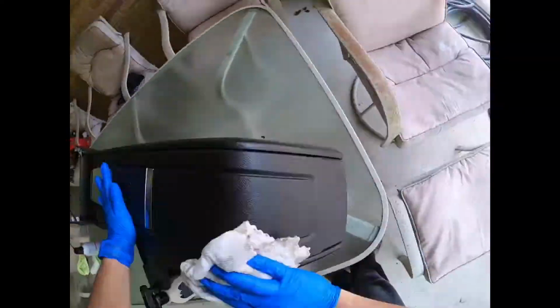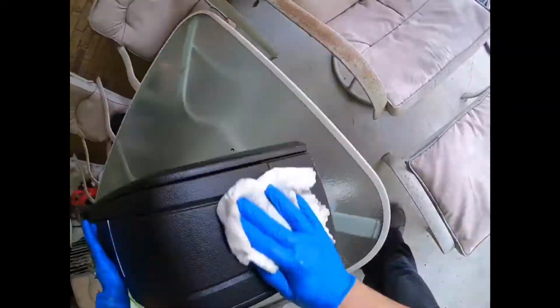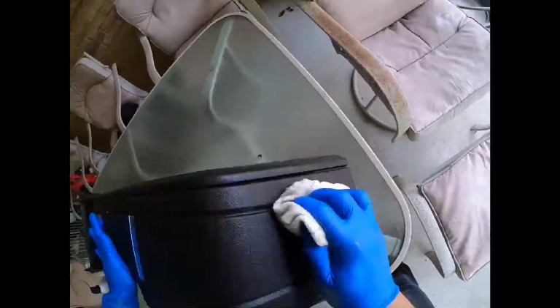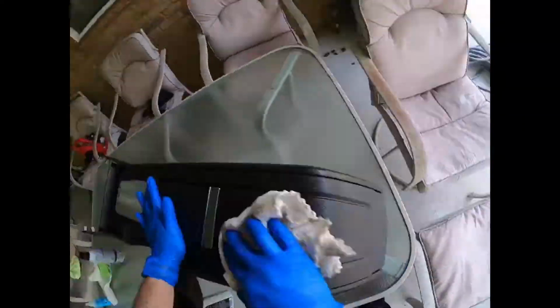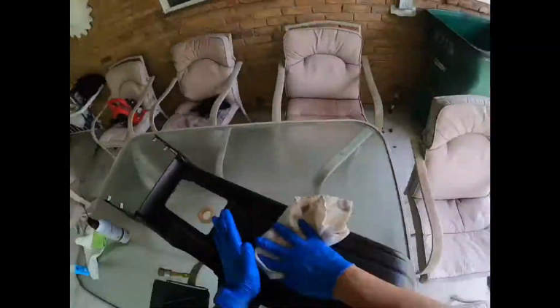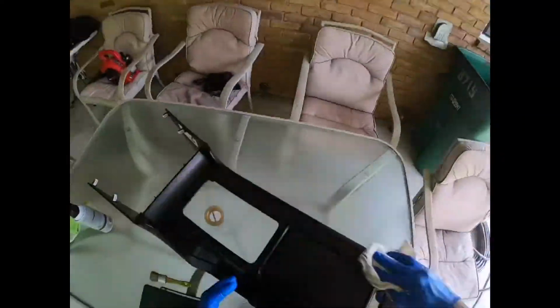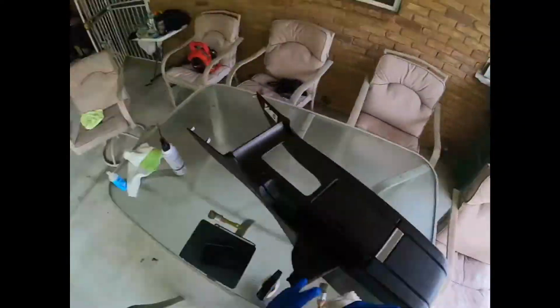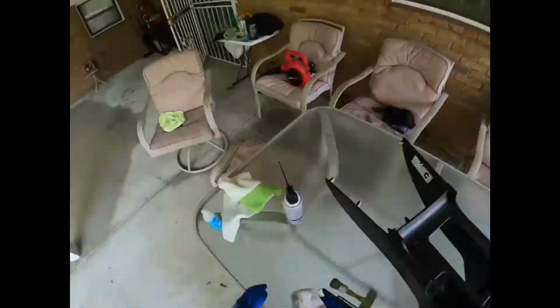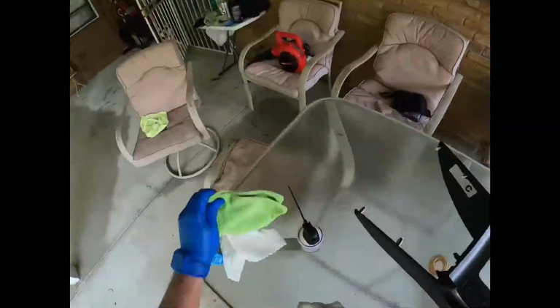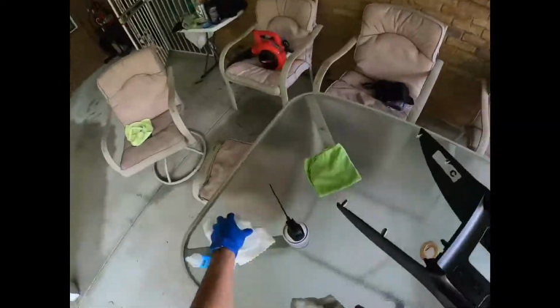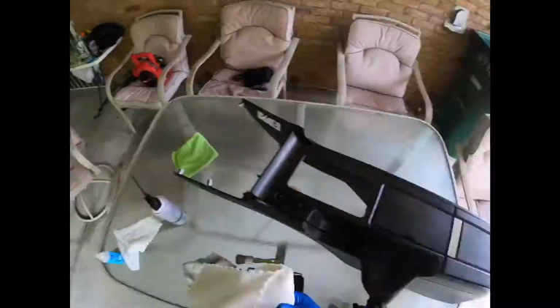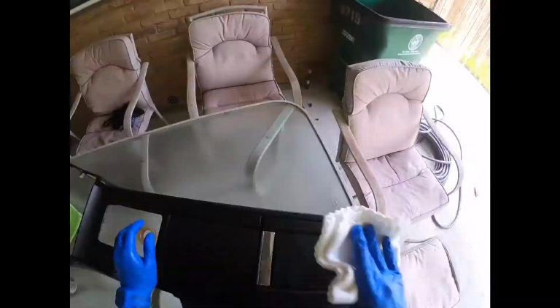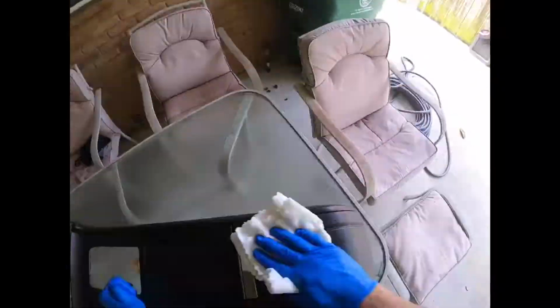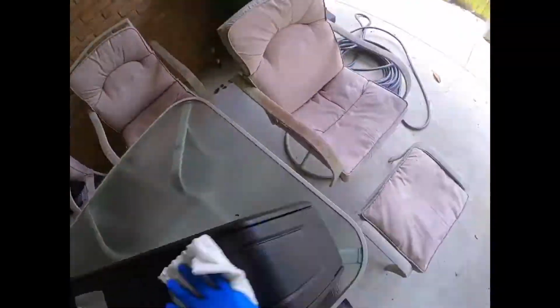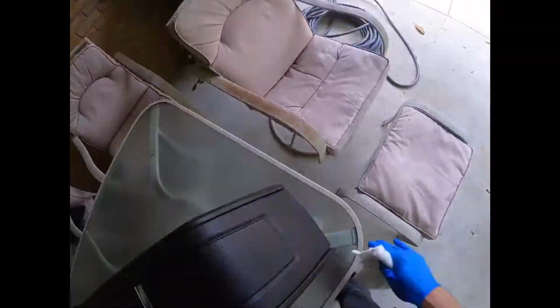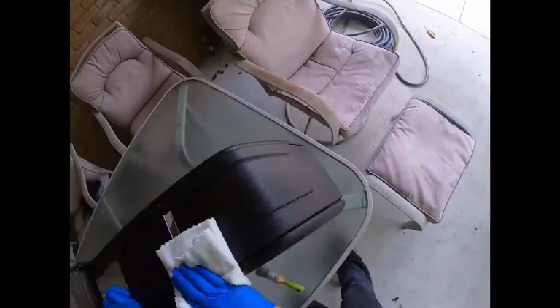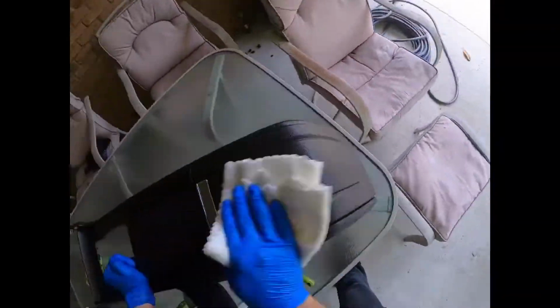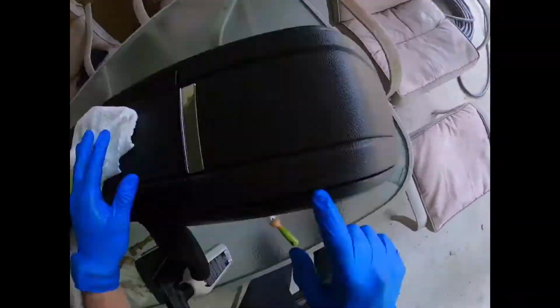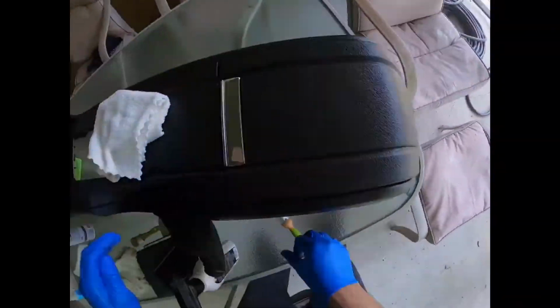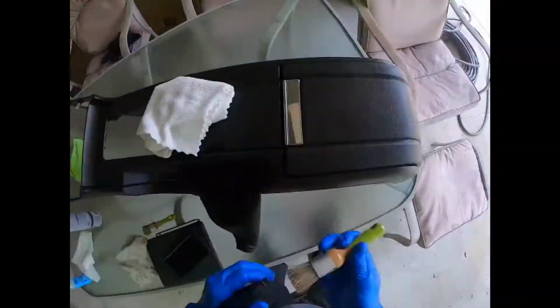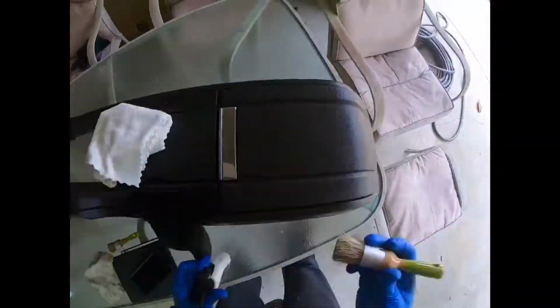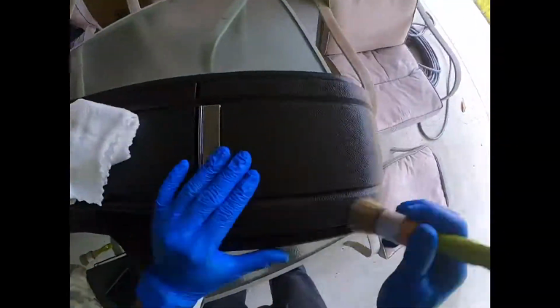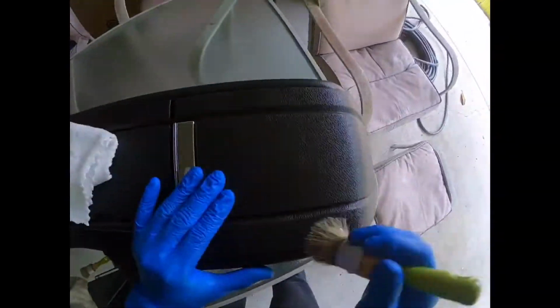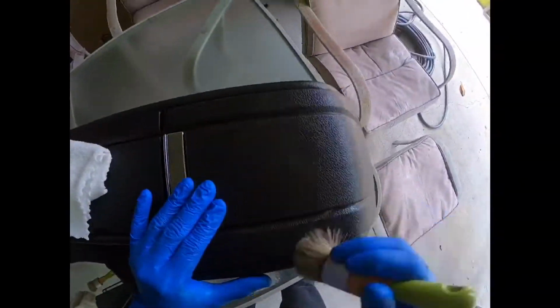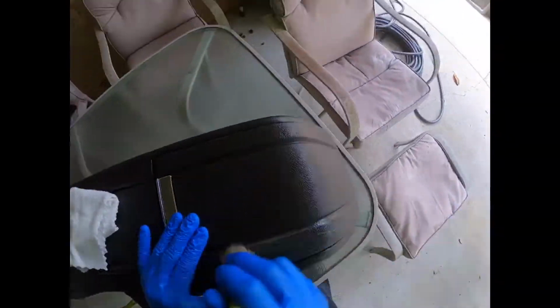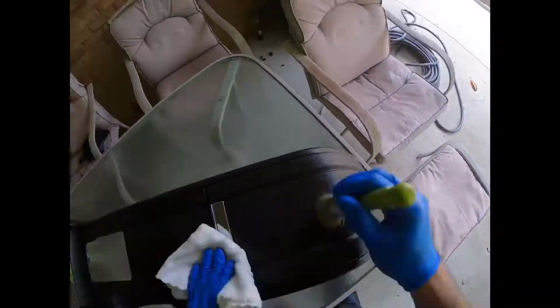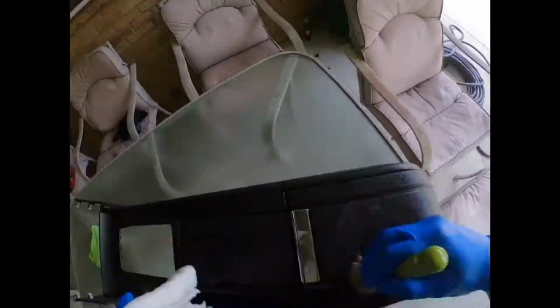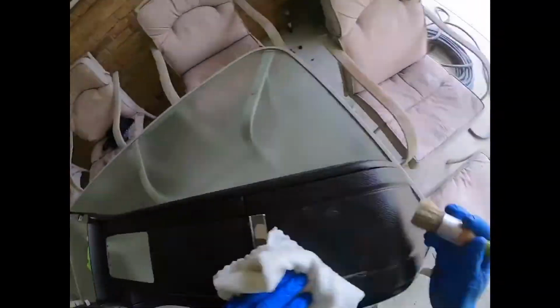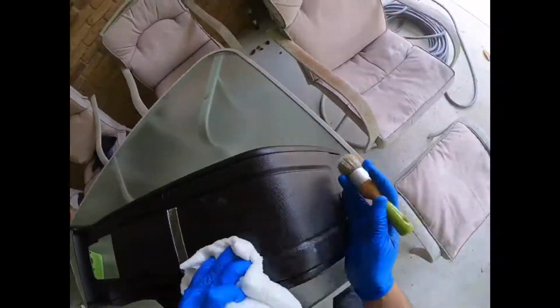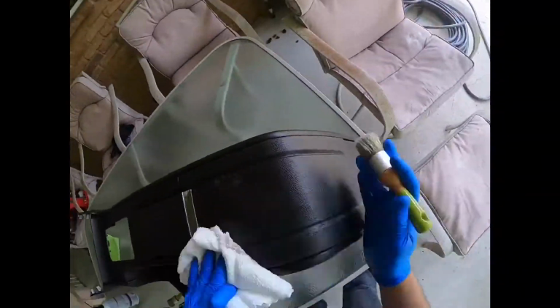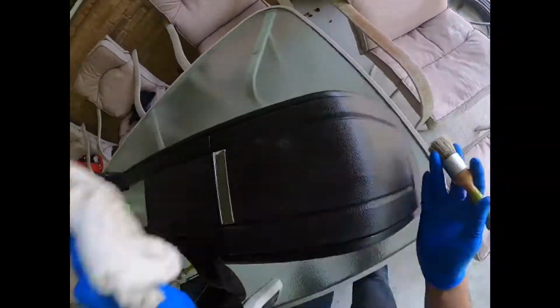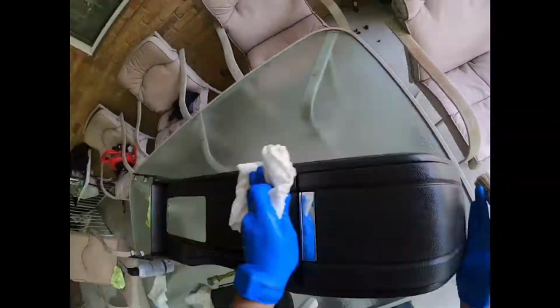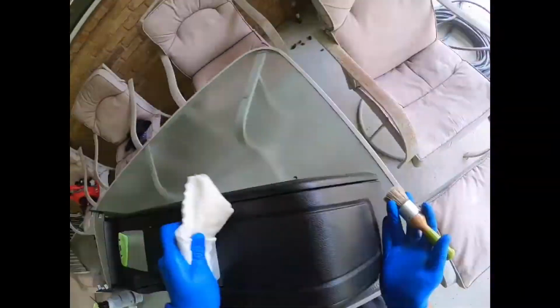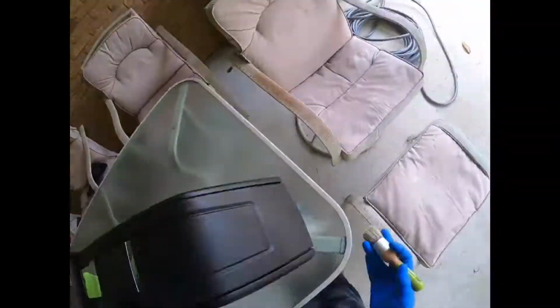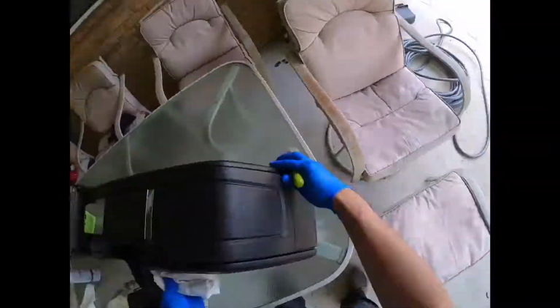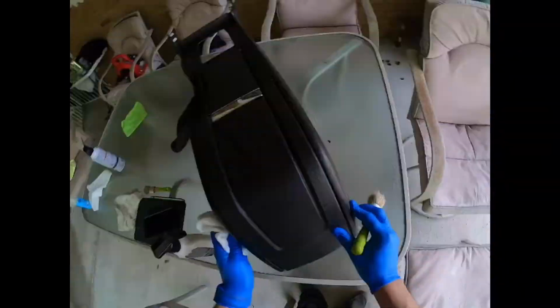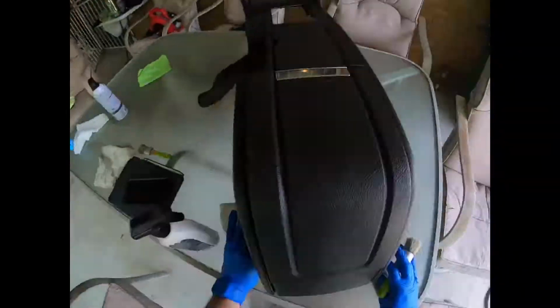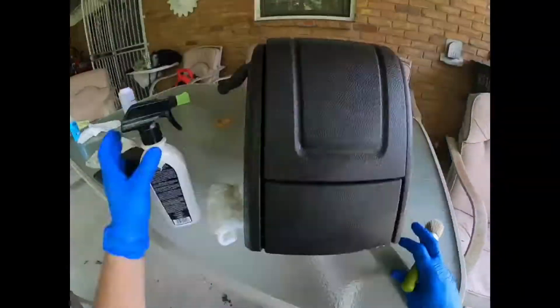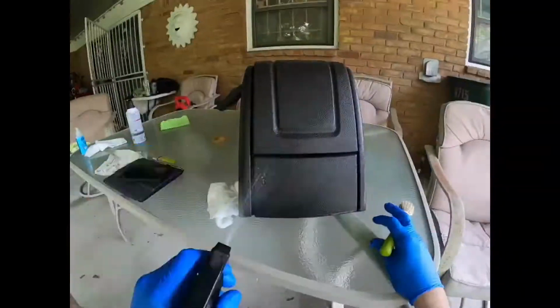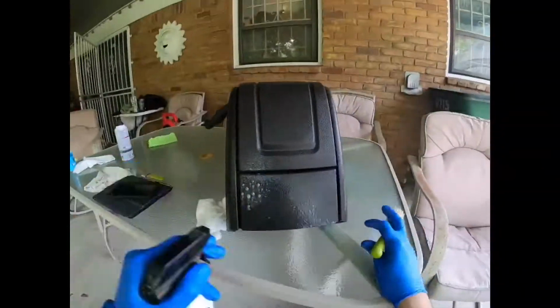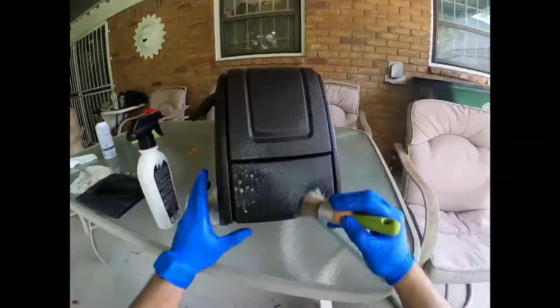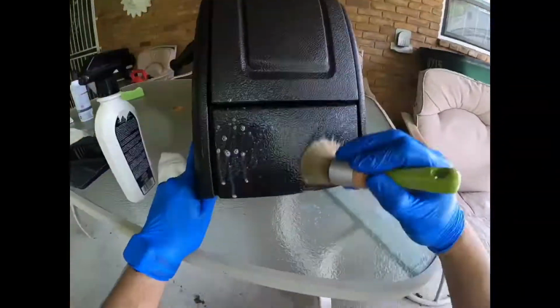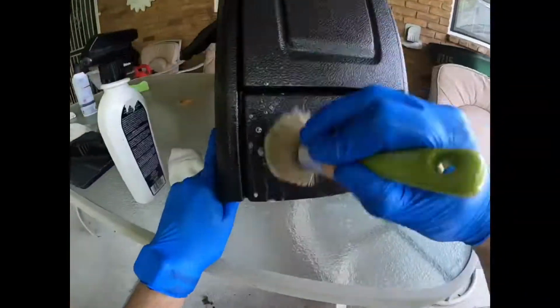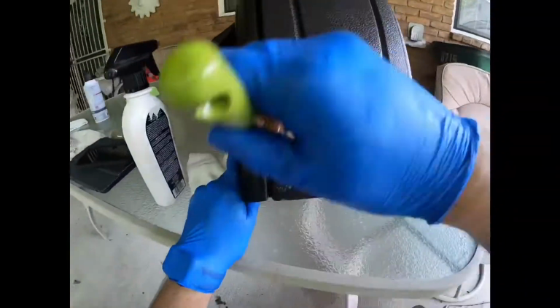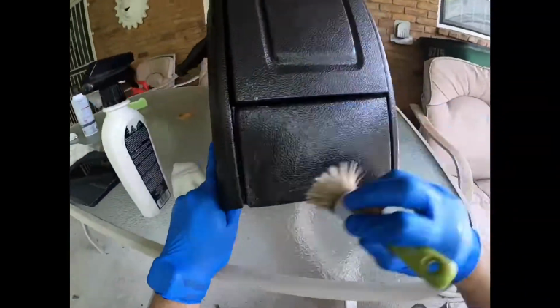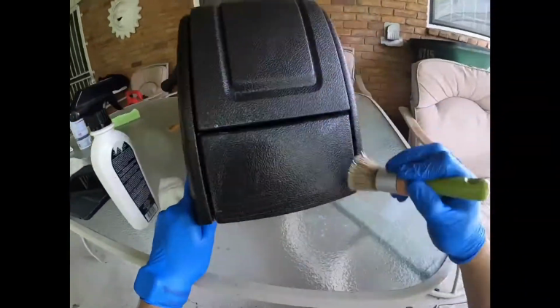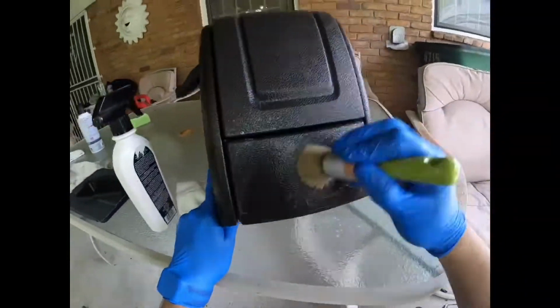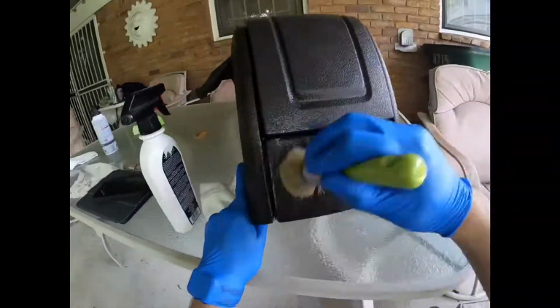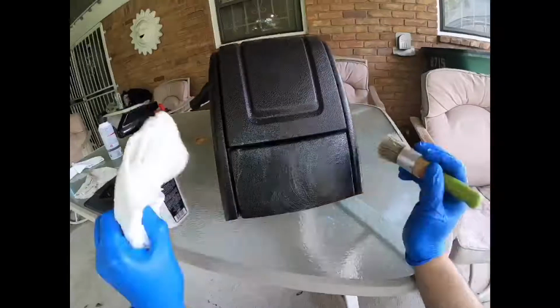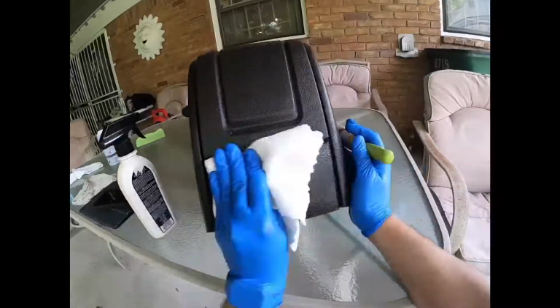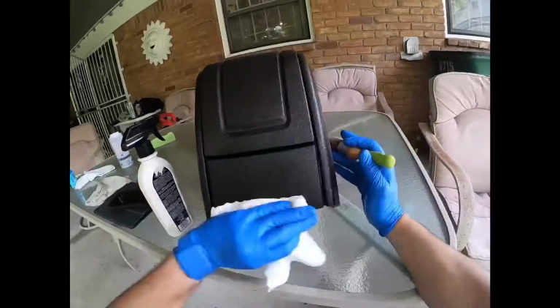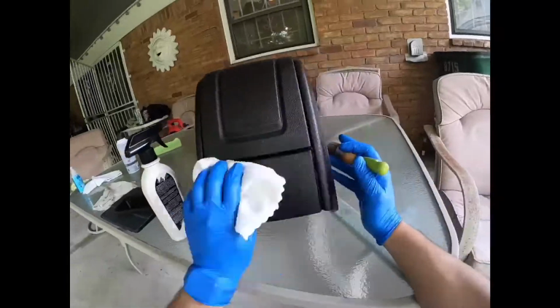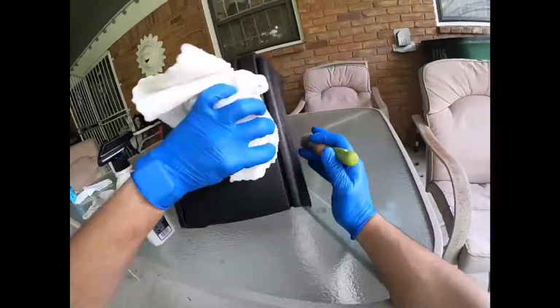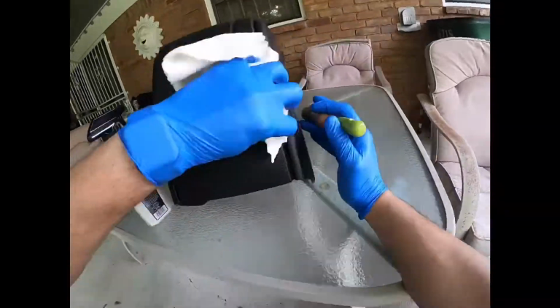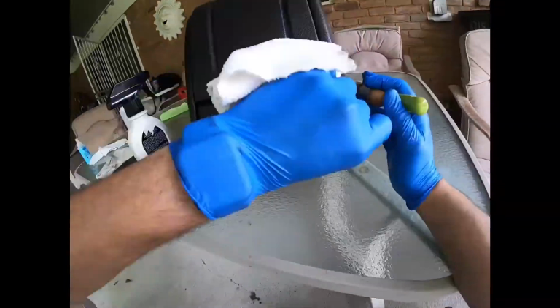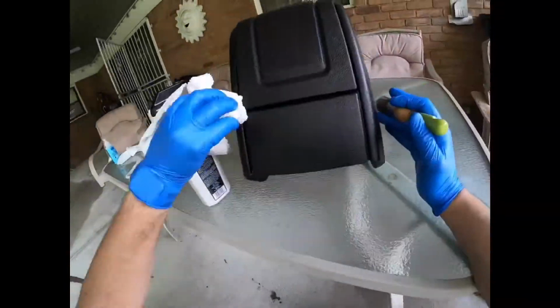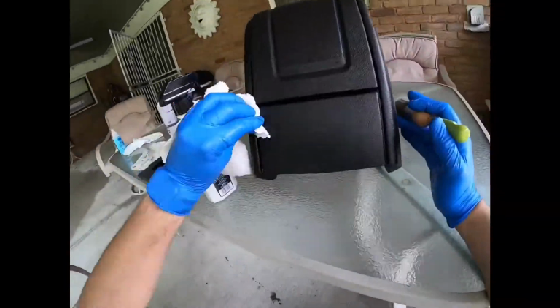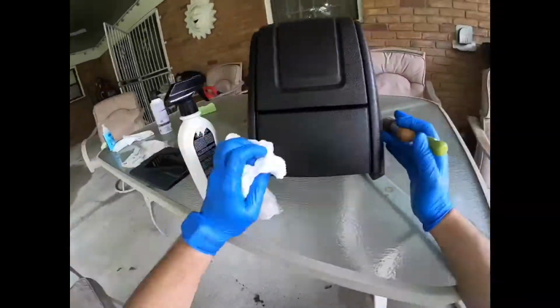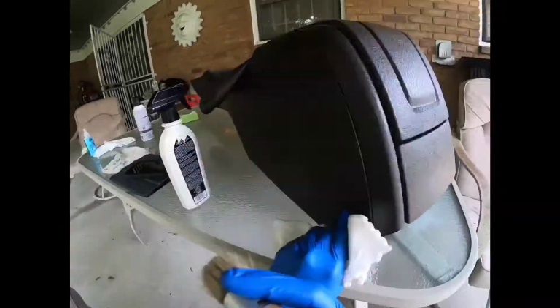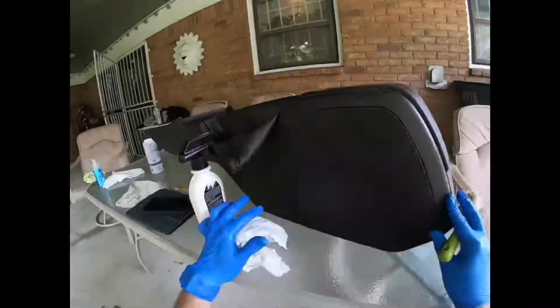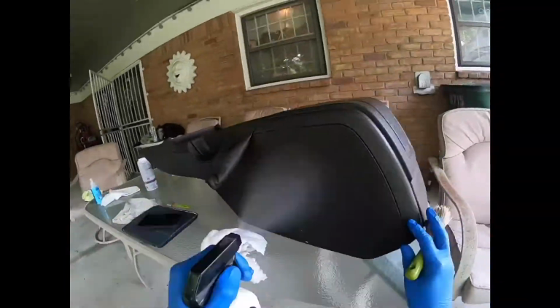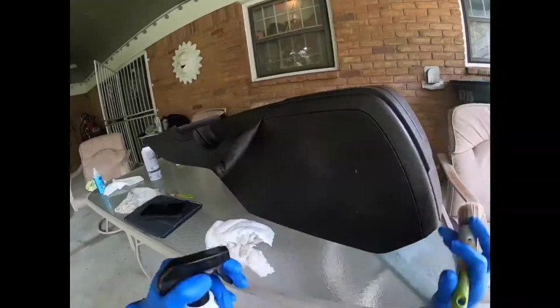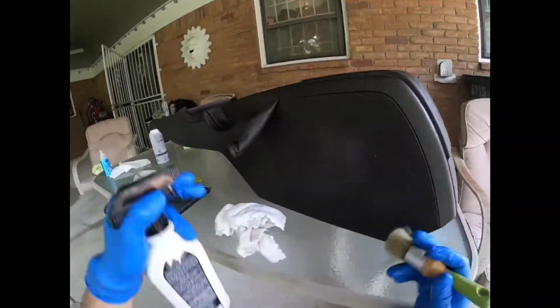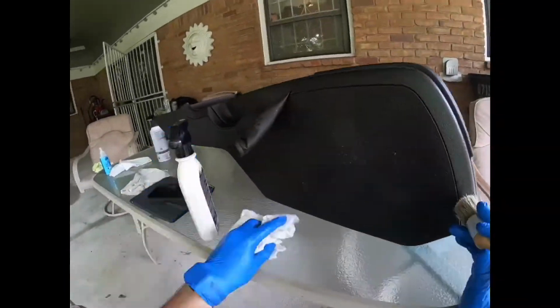From the few passes that I've done so far, you can quickly see the huge improvement, especially on this little part right here.